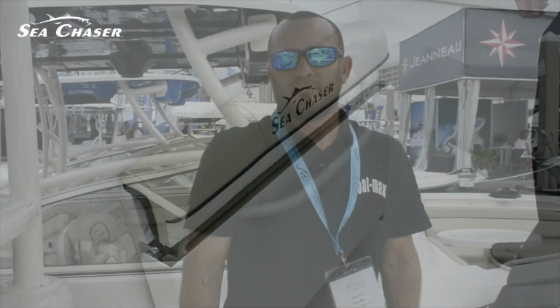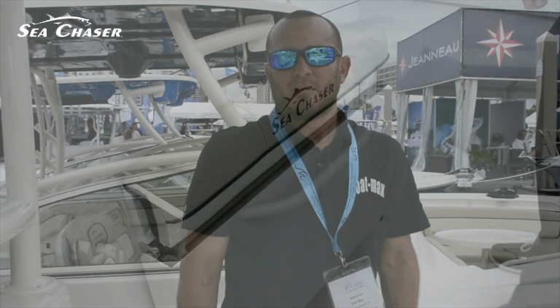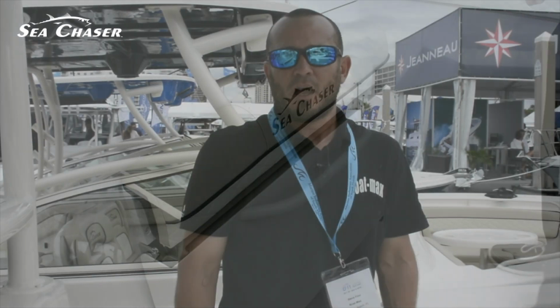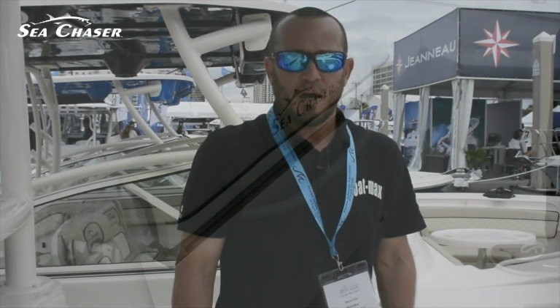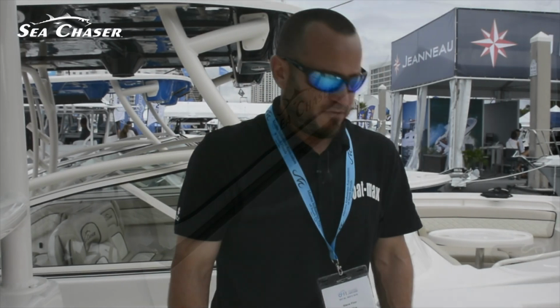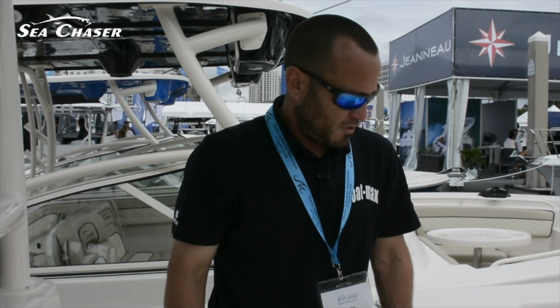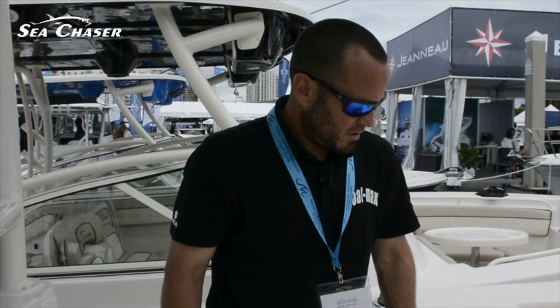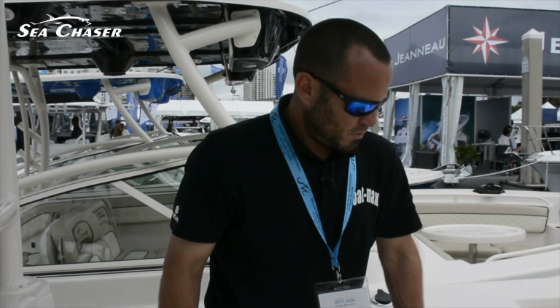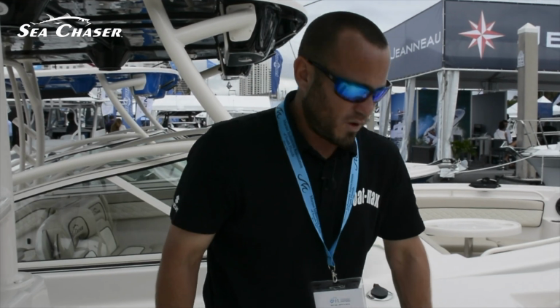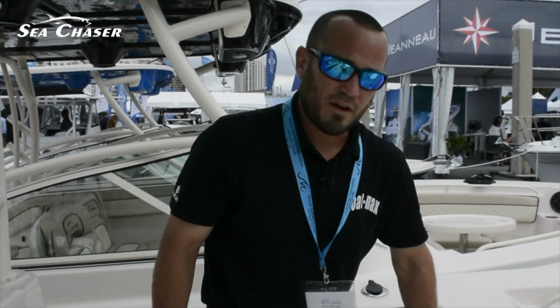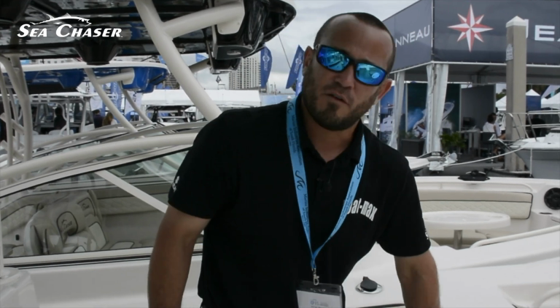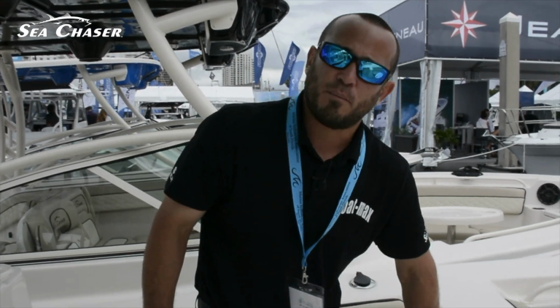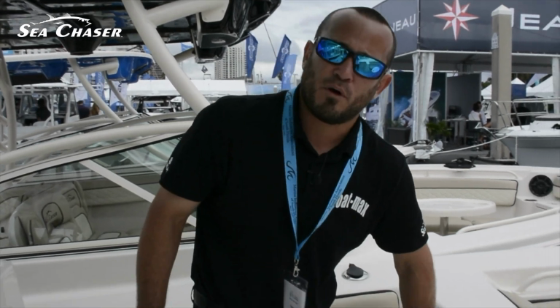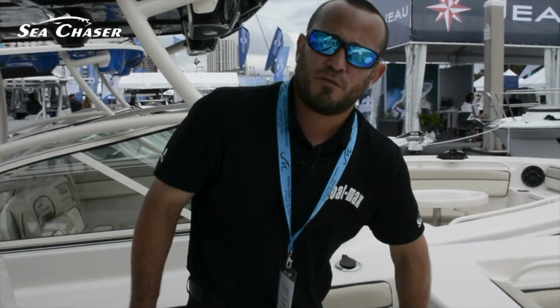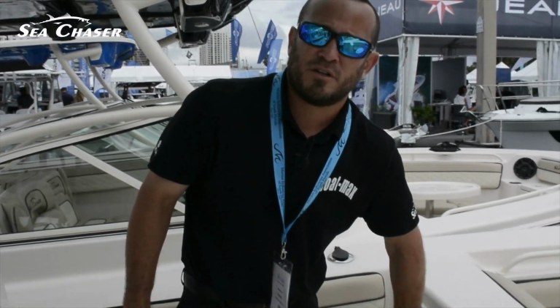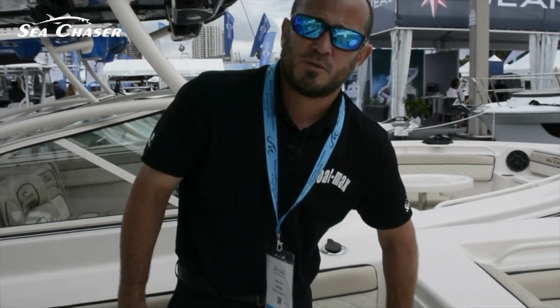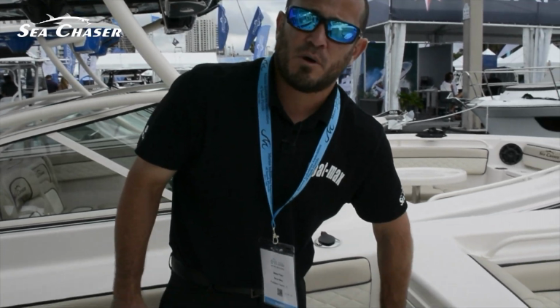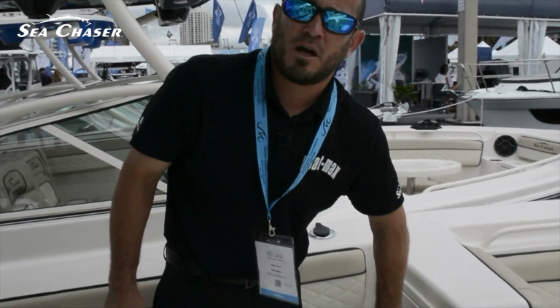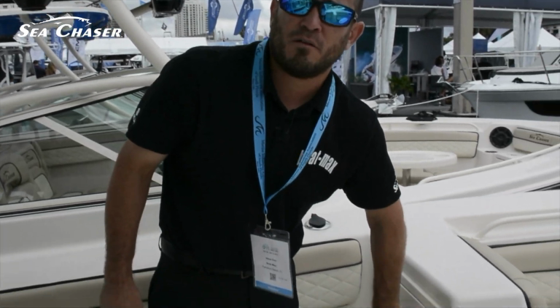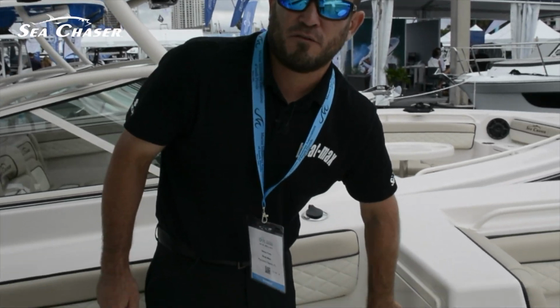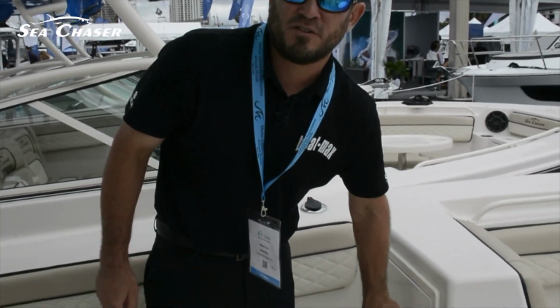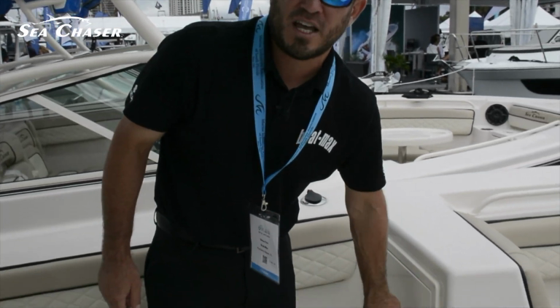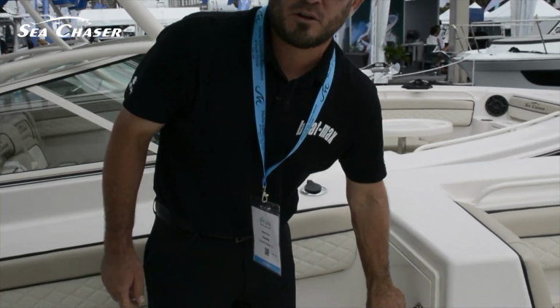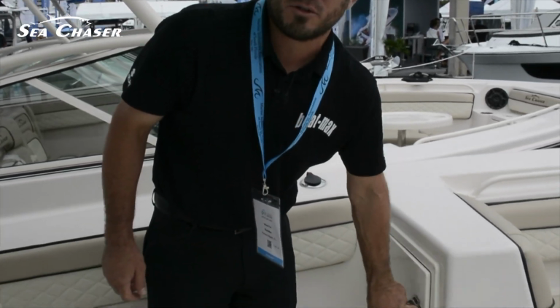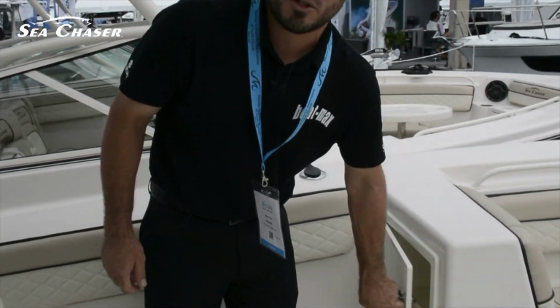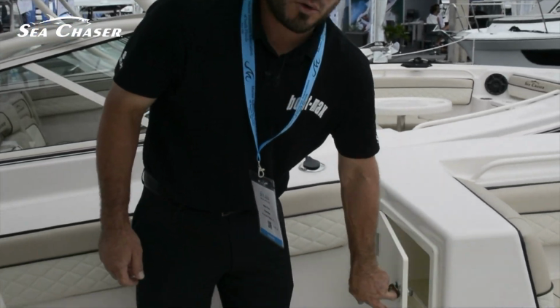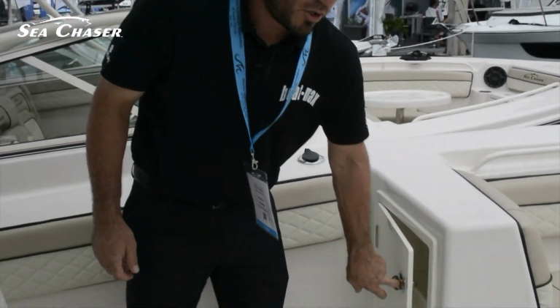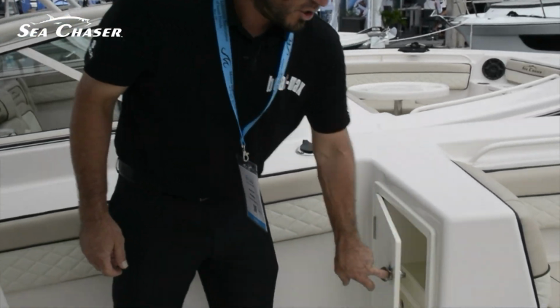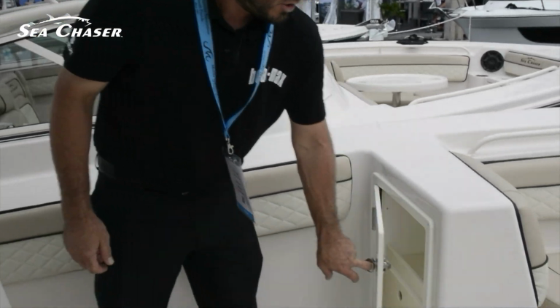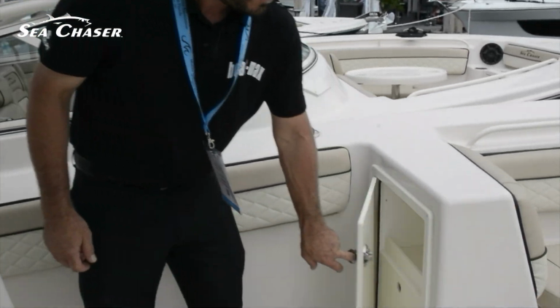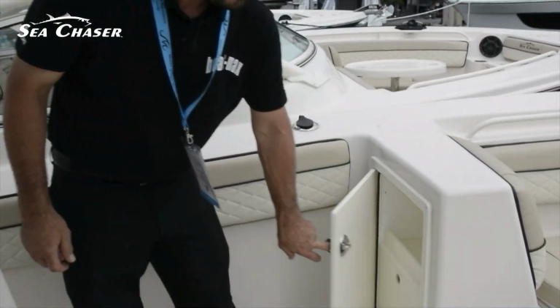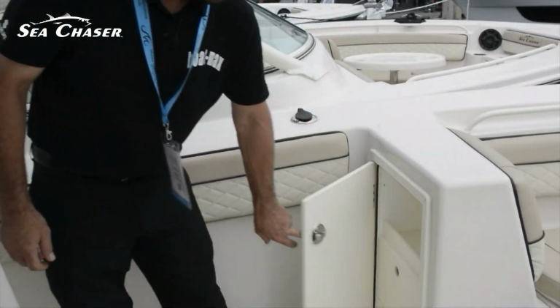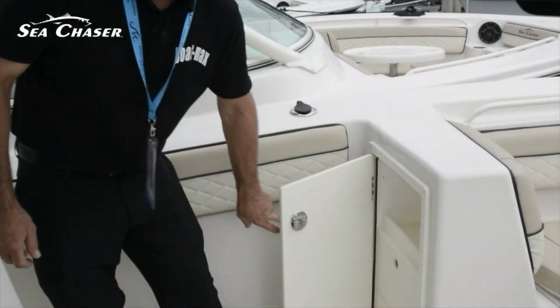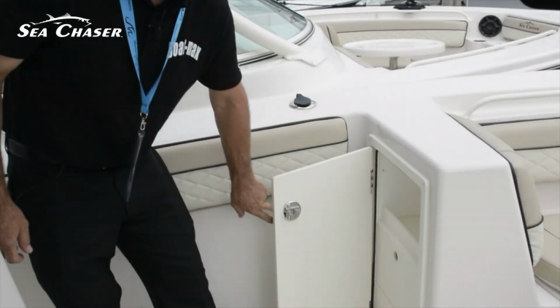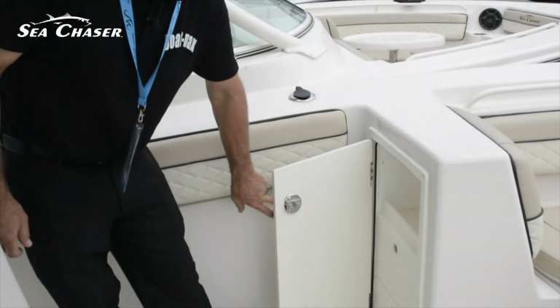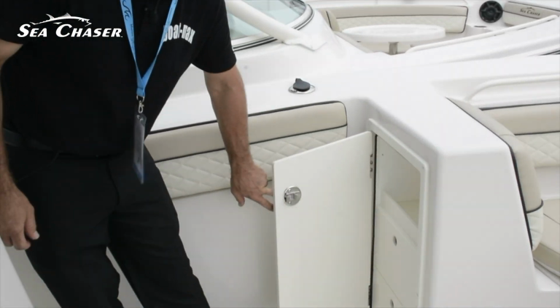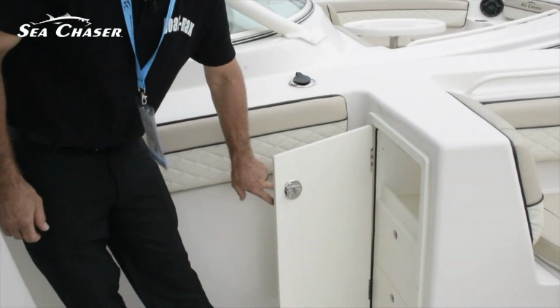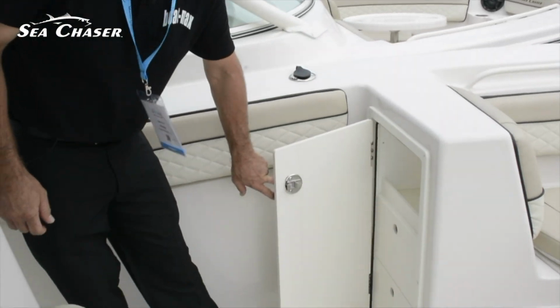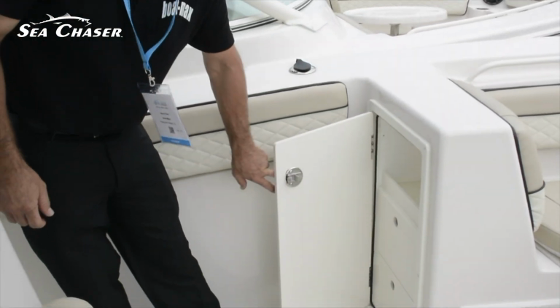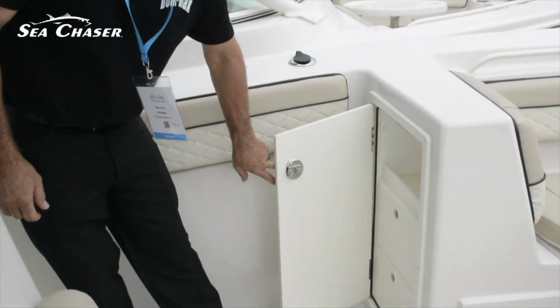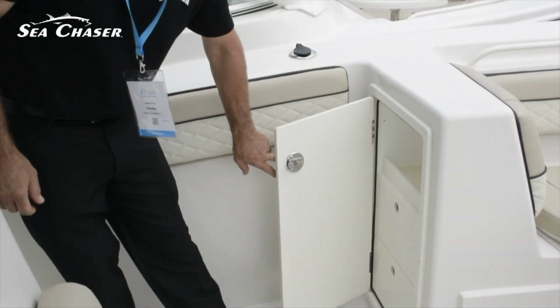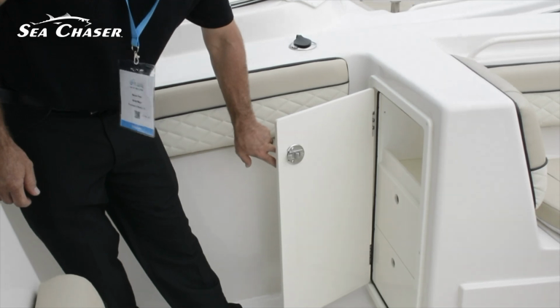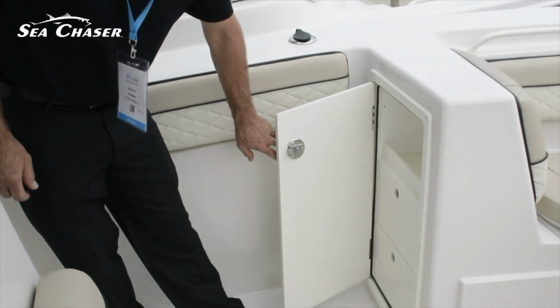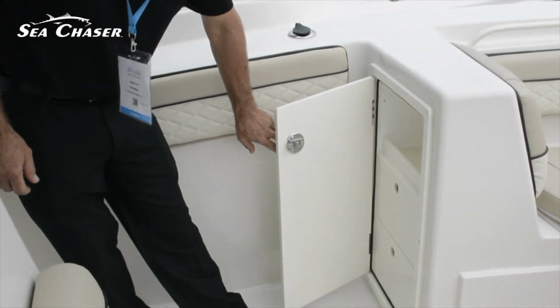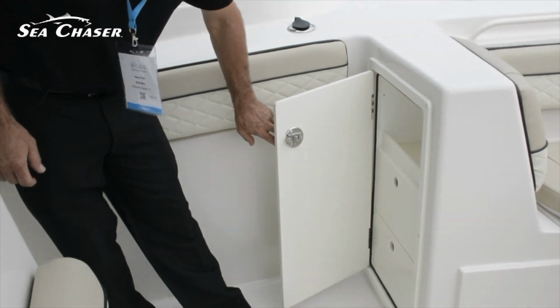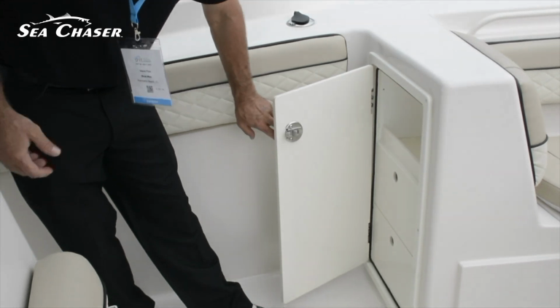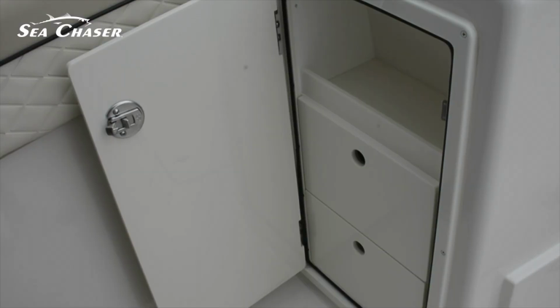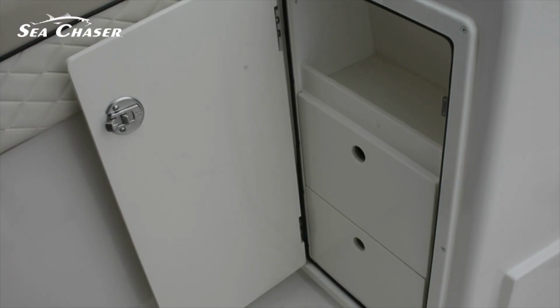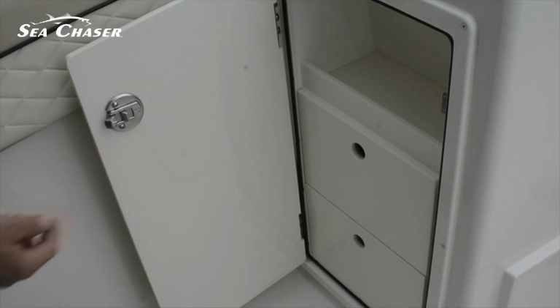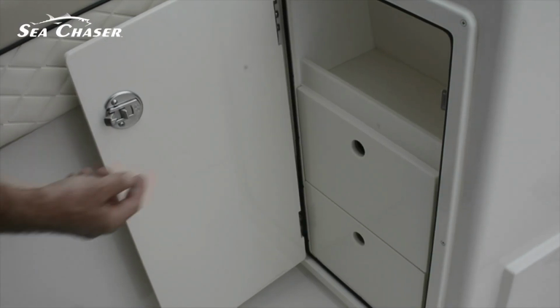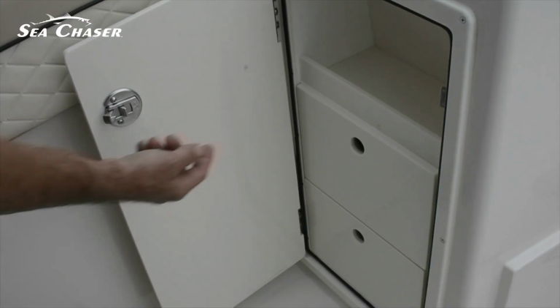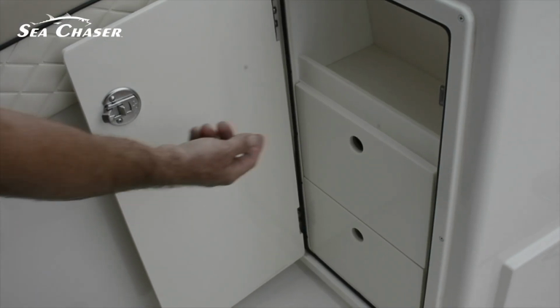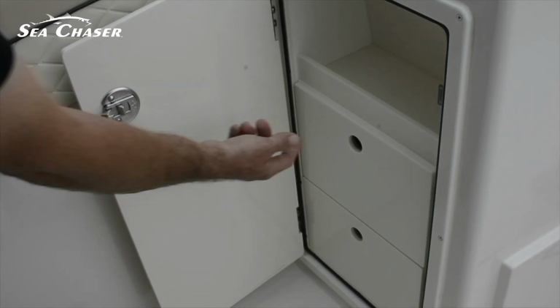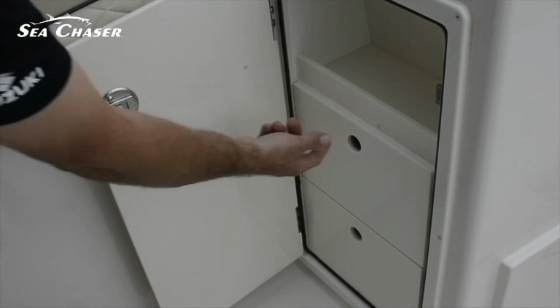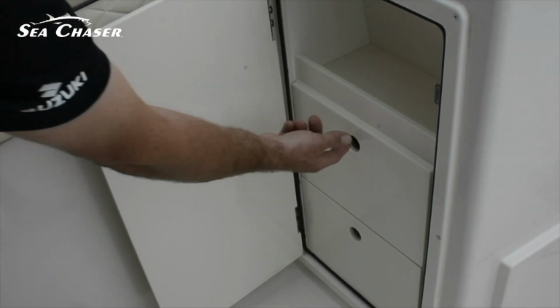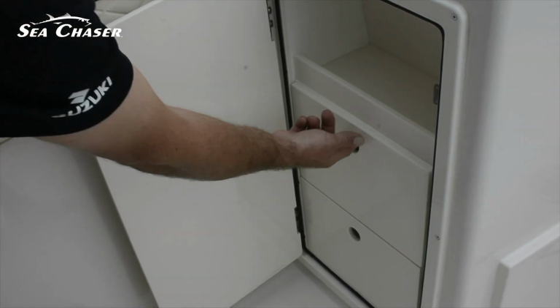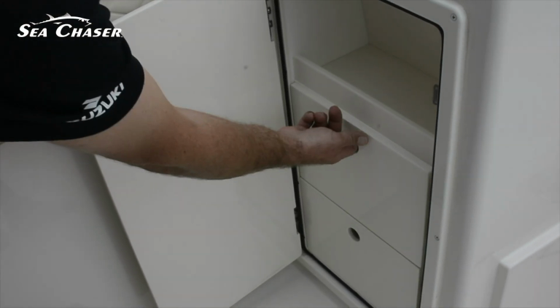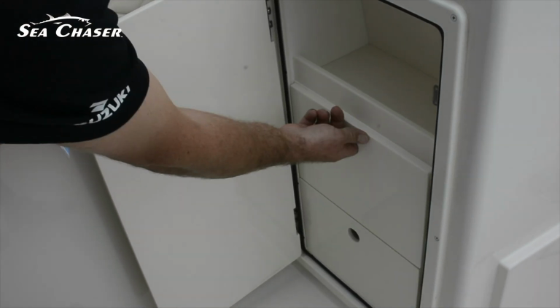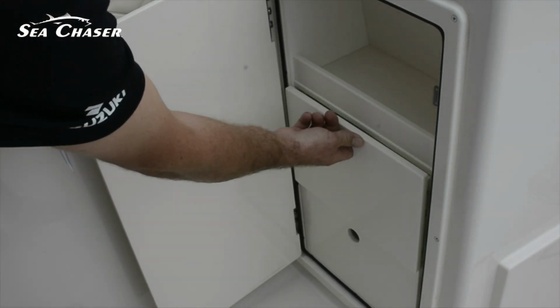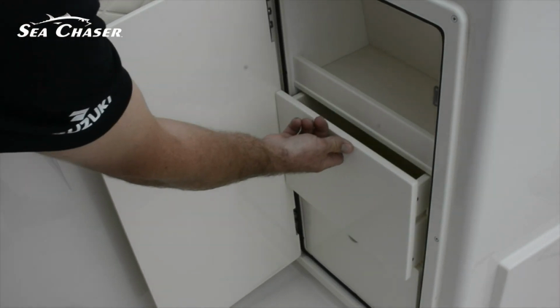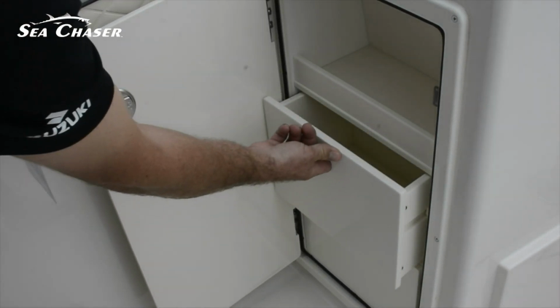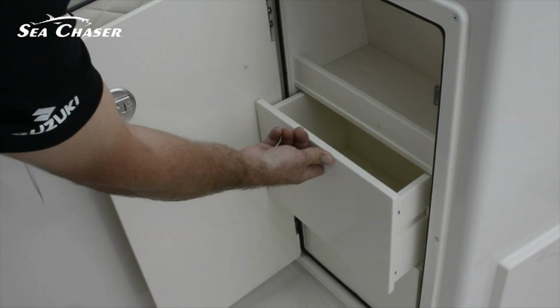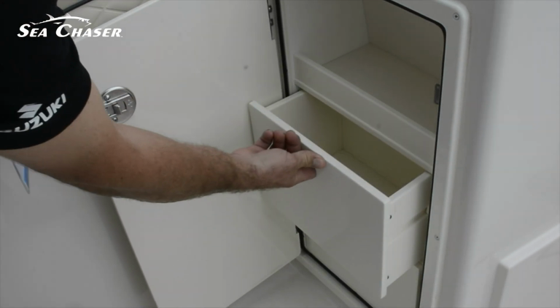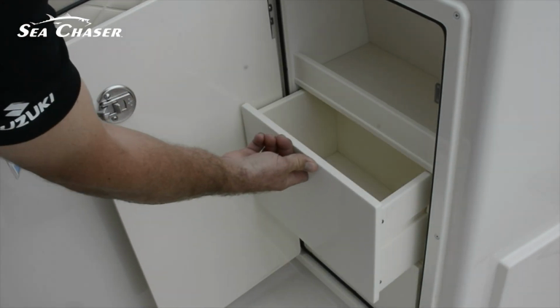Up front, we have a perfect spot for tackle storage — or whatever storage, if you're not a fisherman.